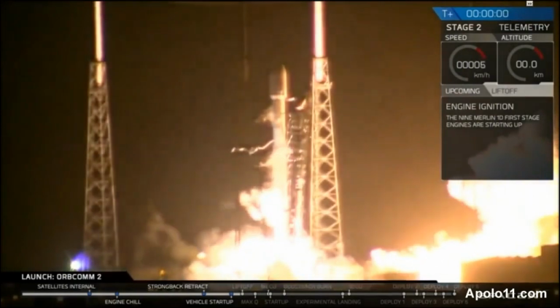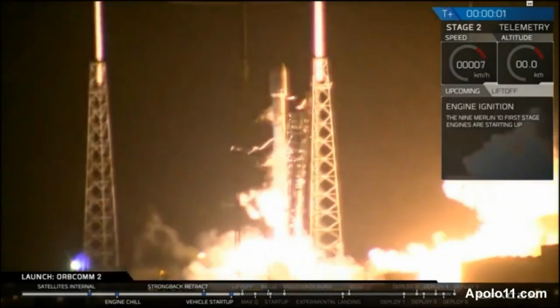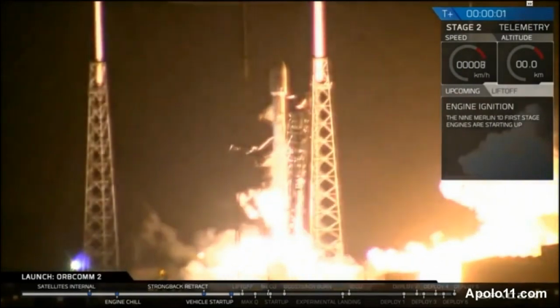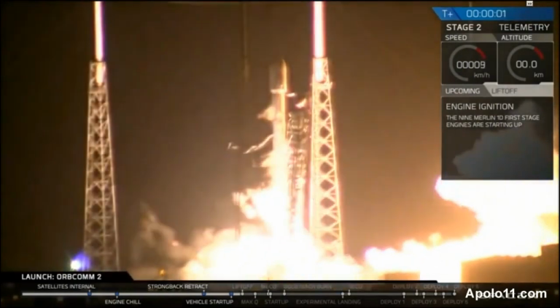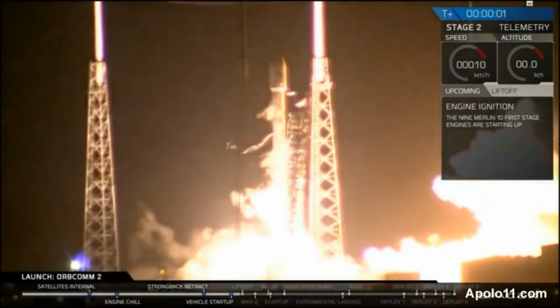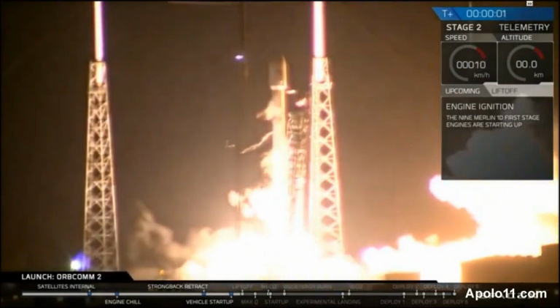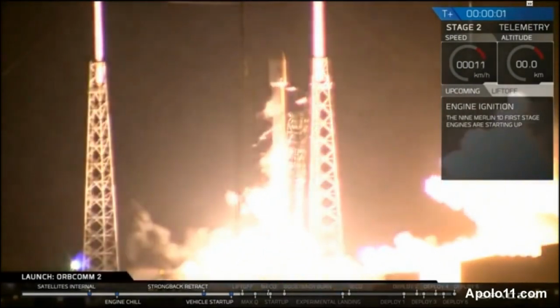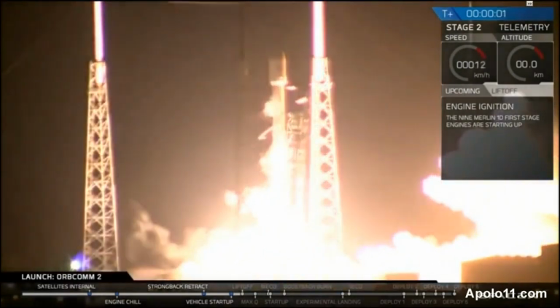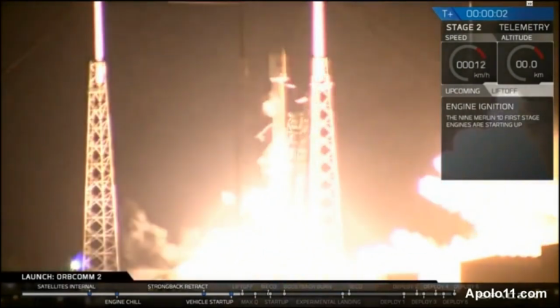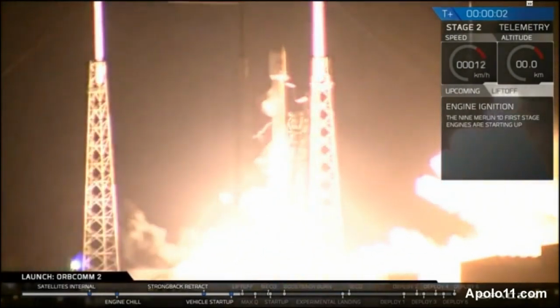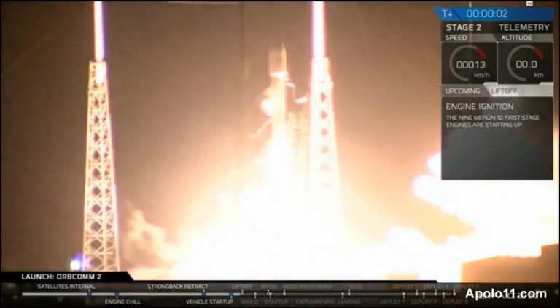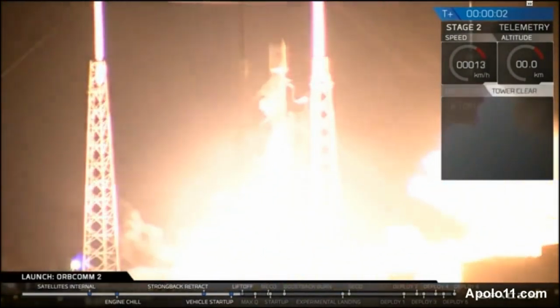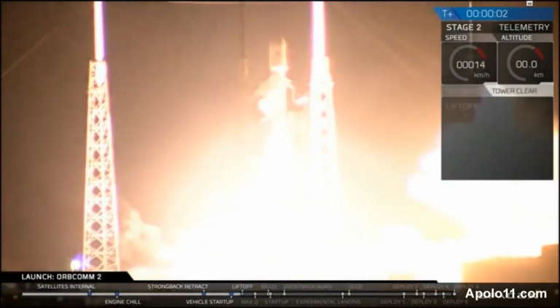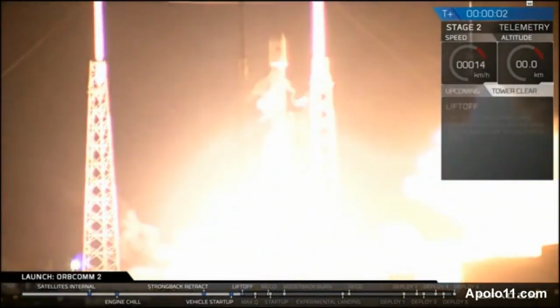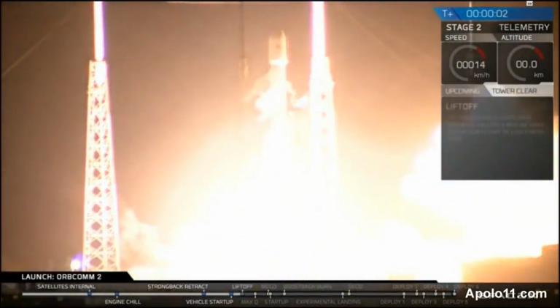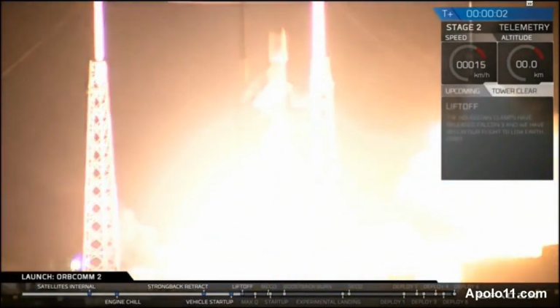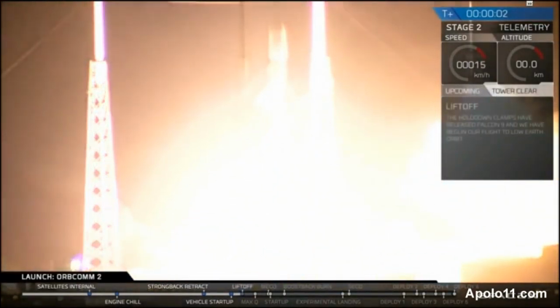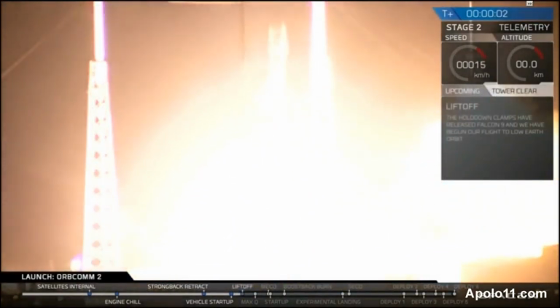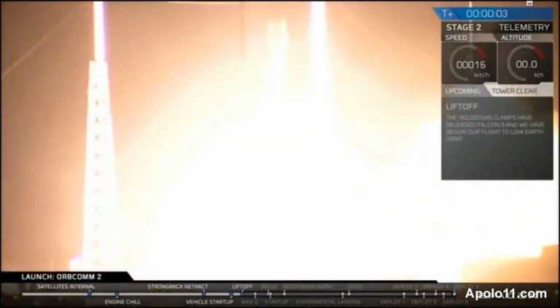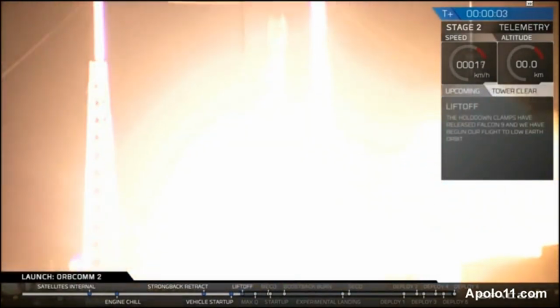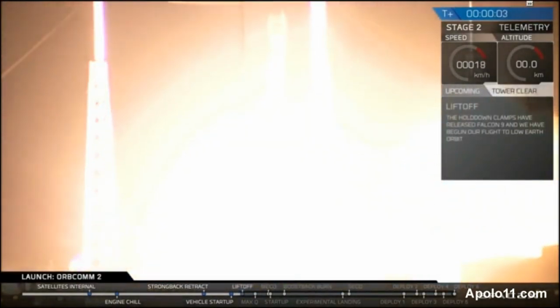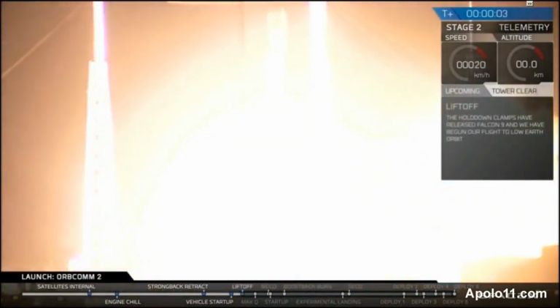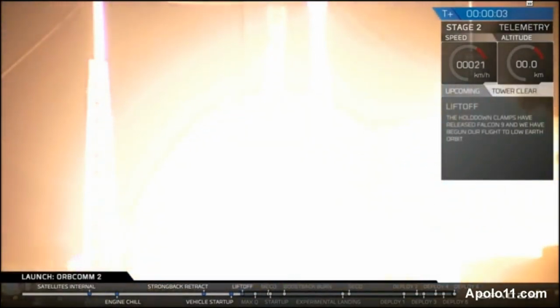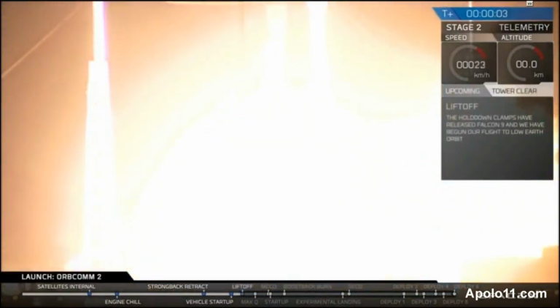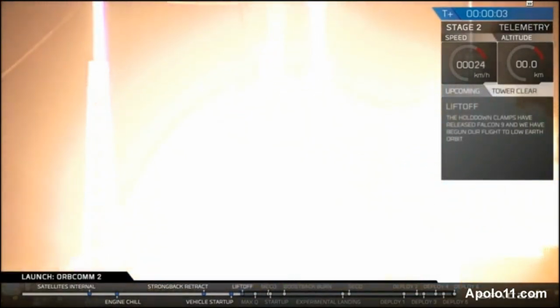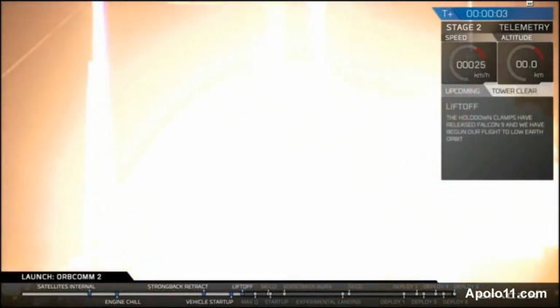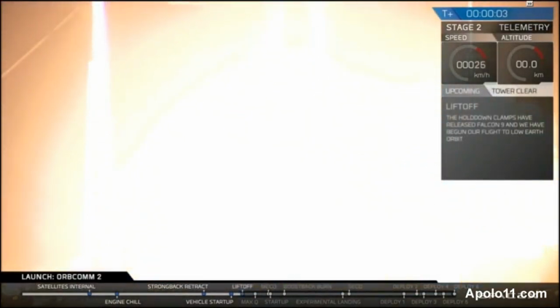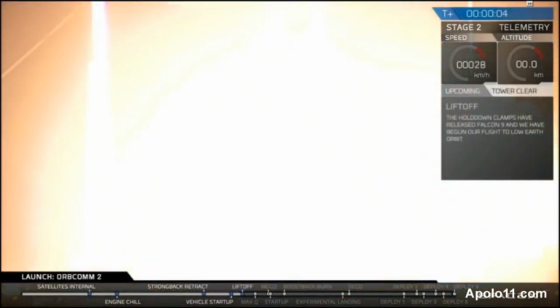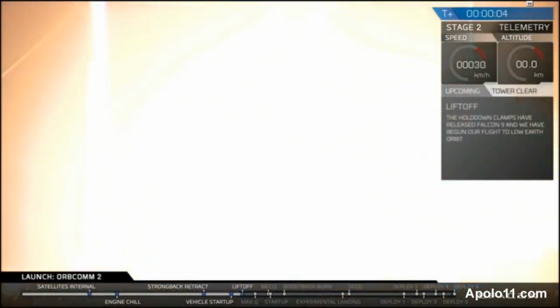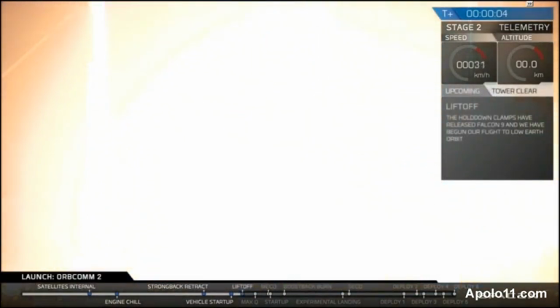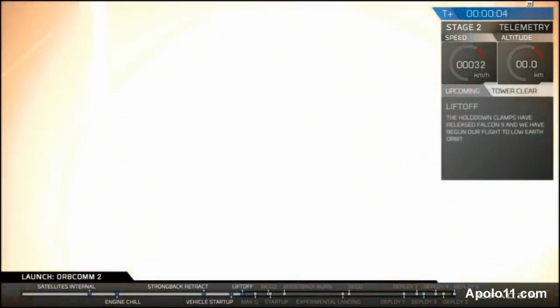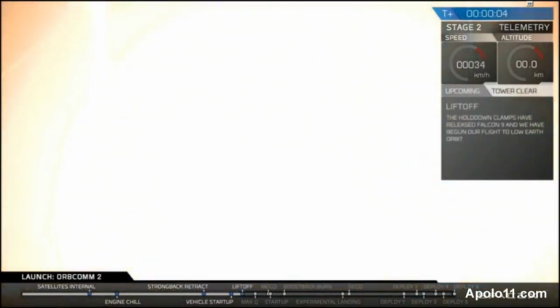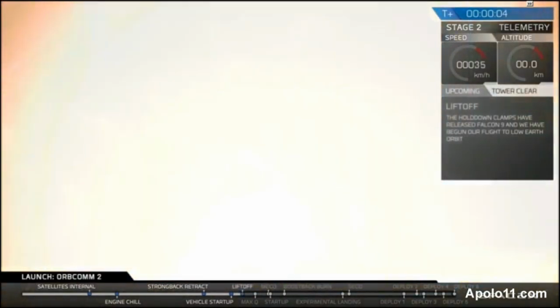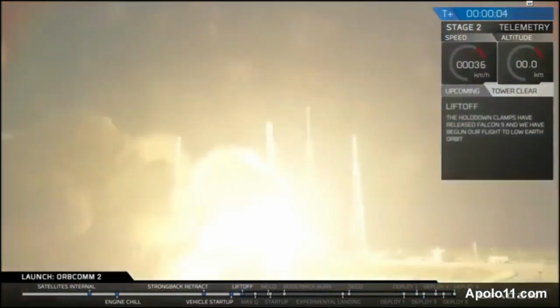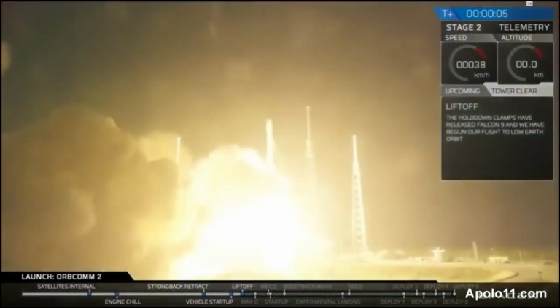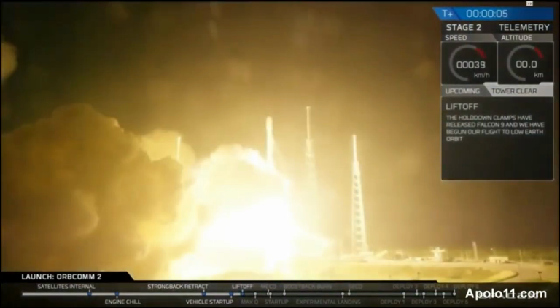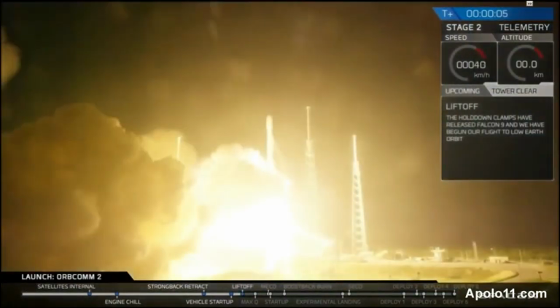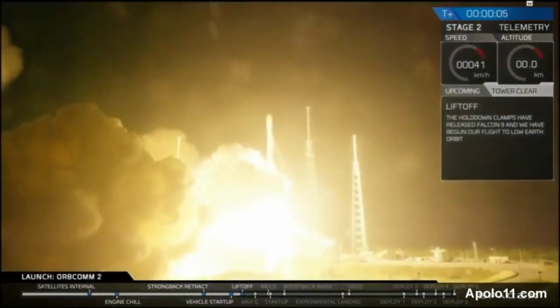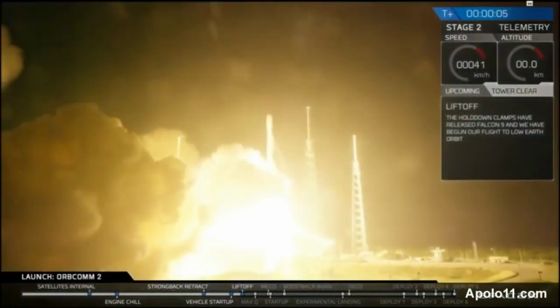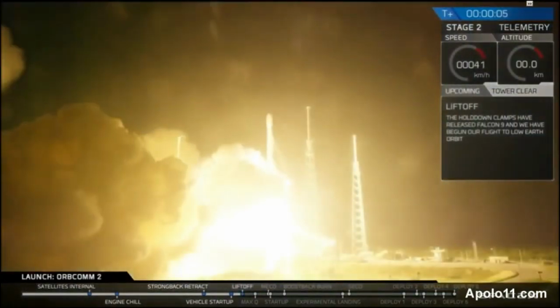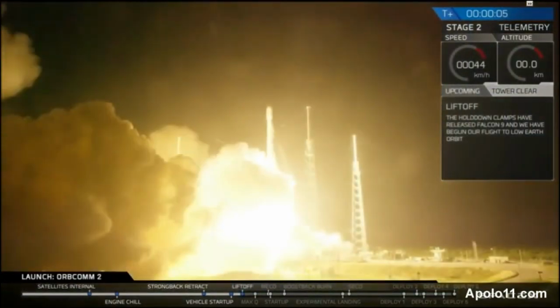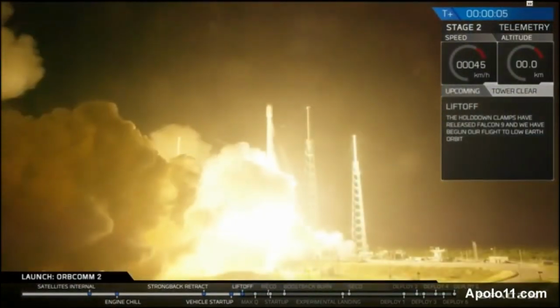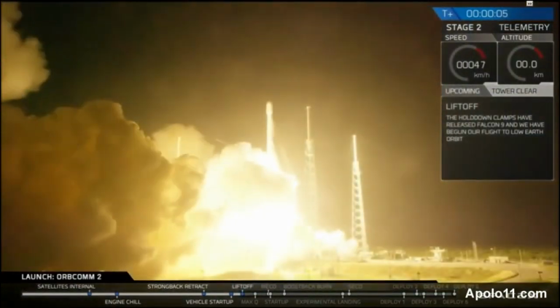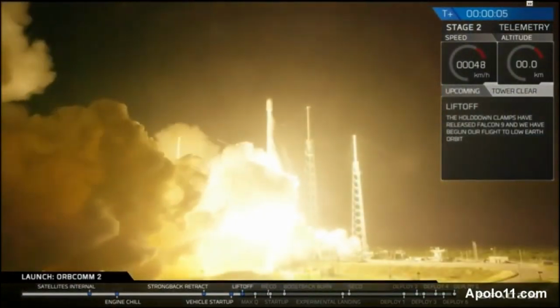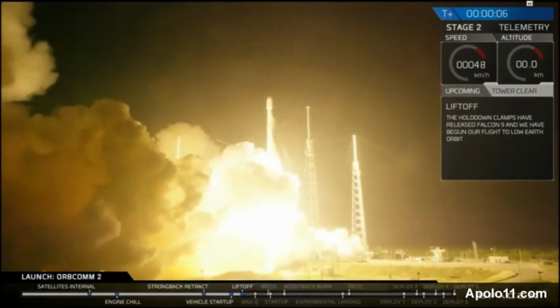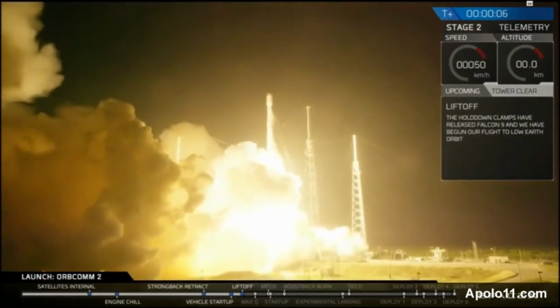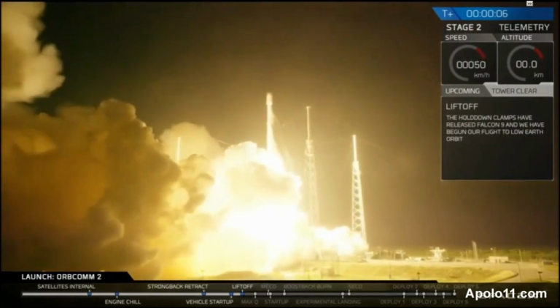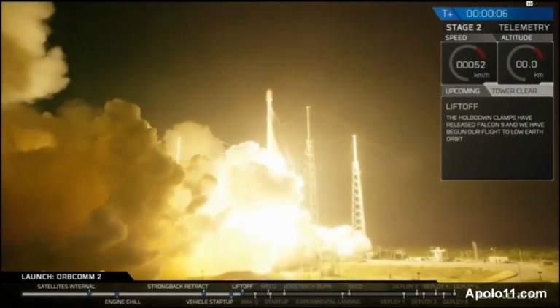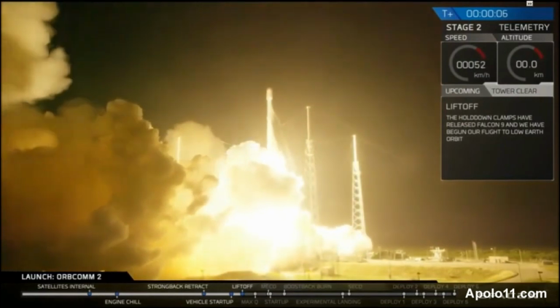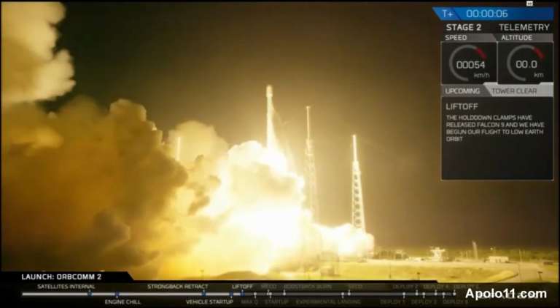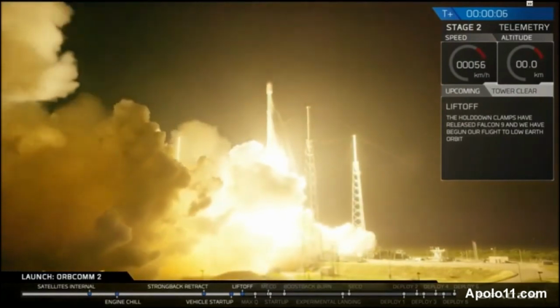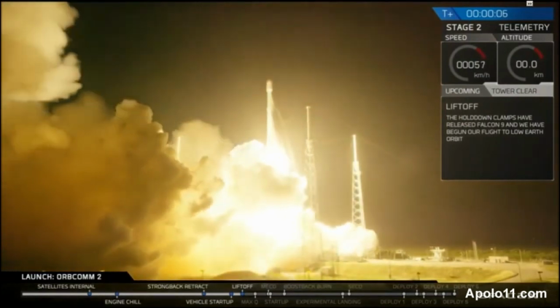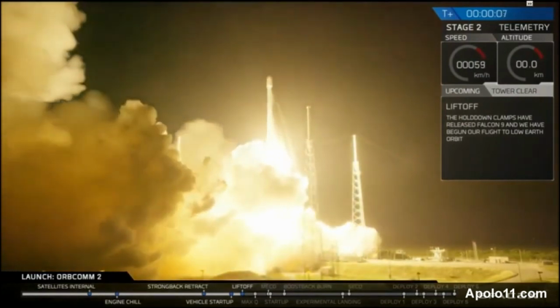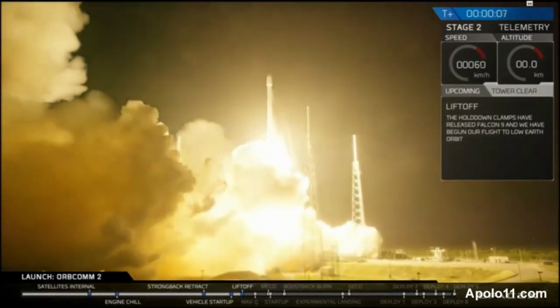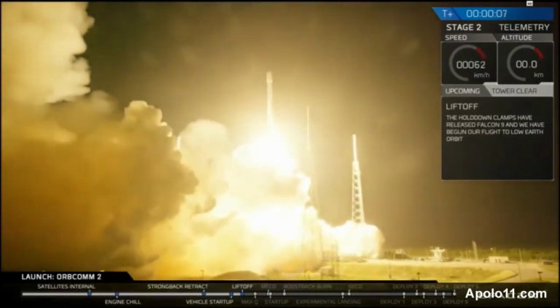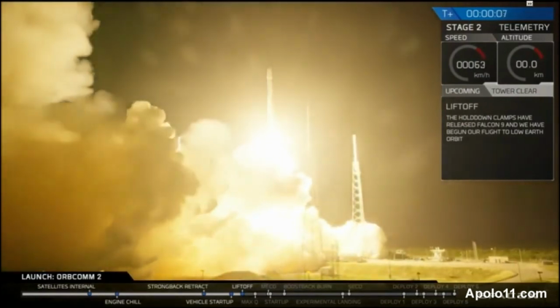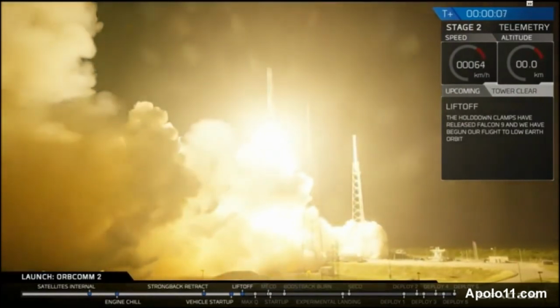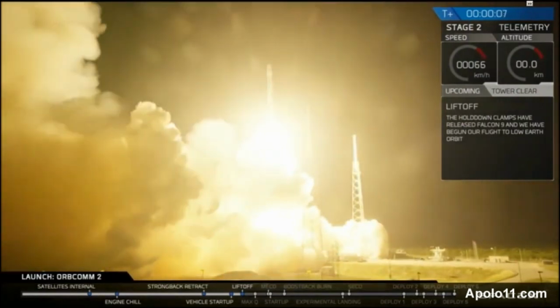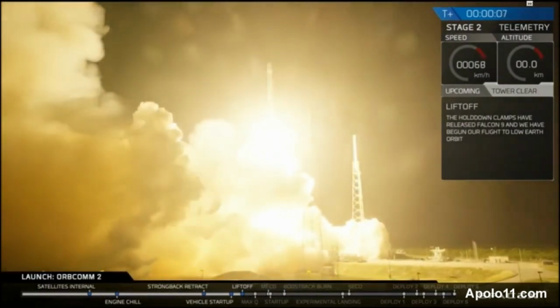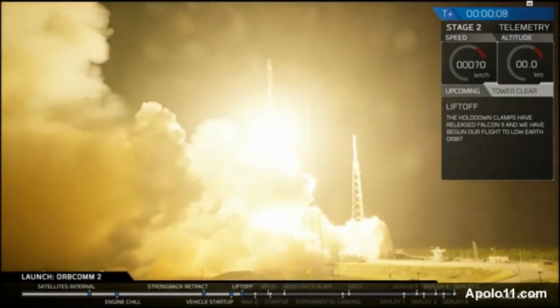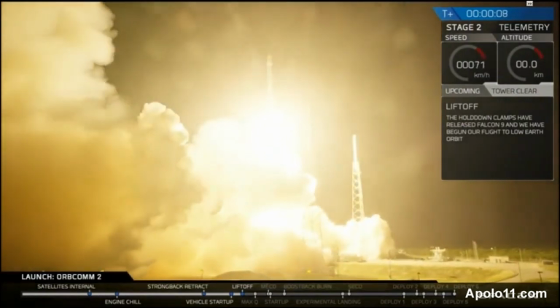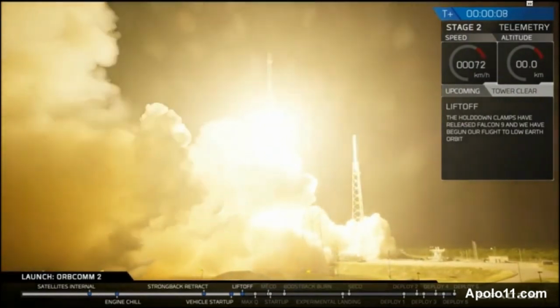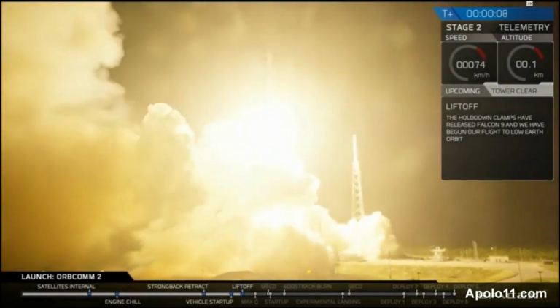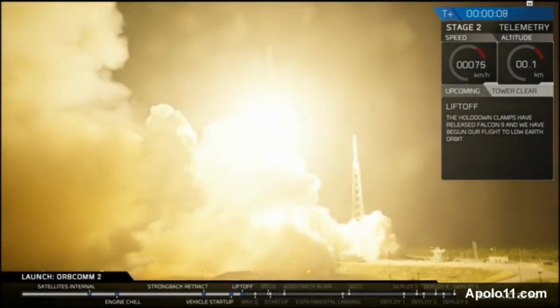Liftoff on Falcon 9. Falcon 9 is through the tower.